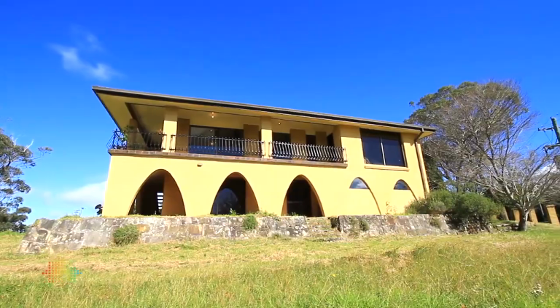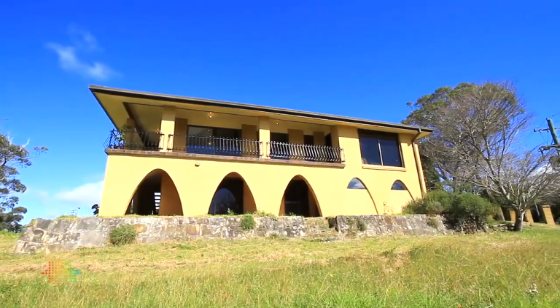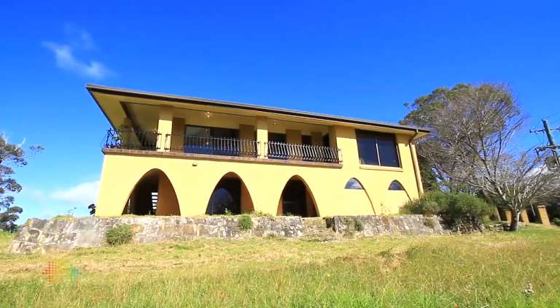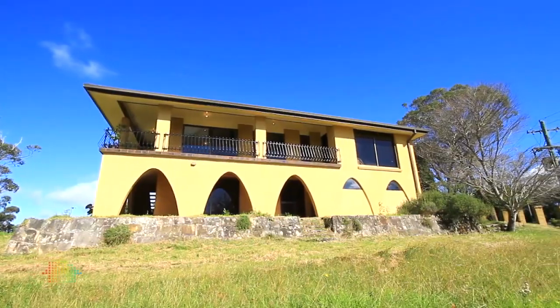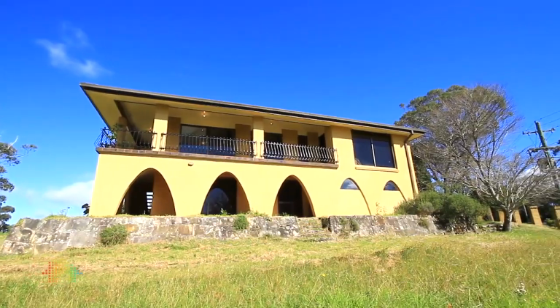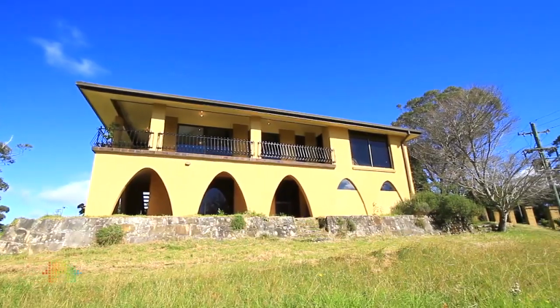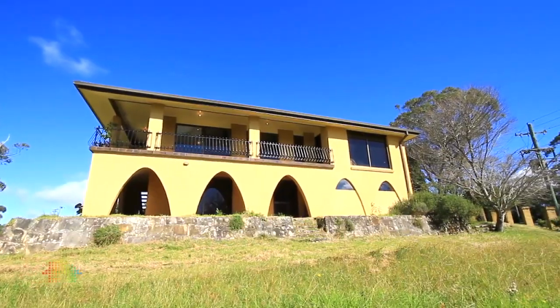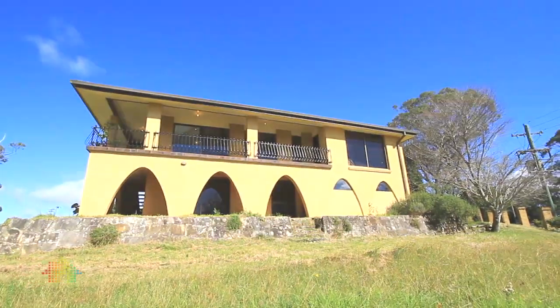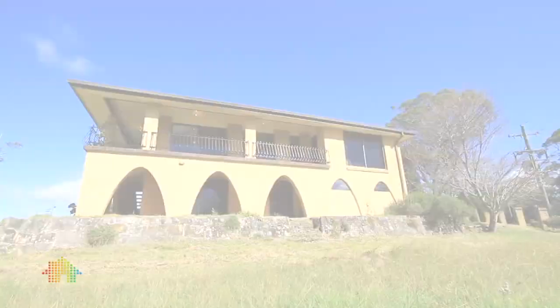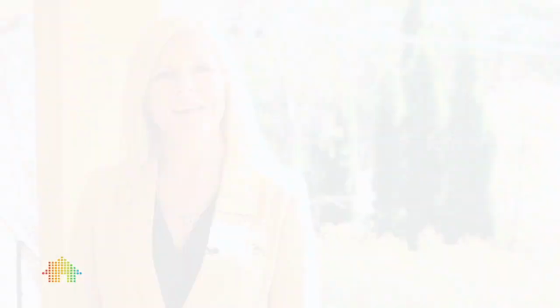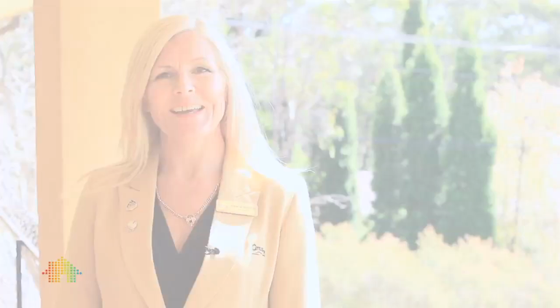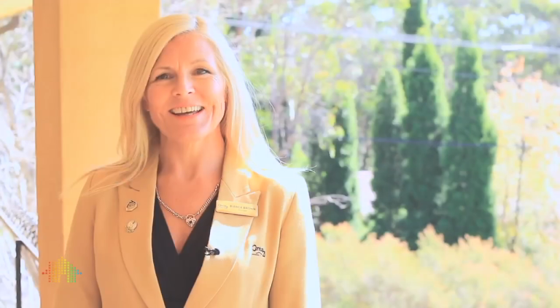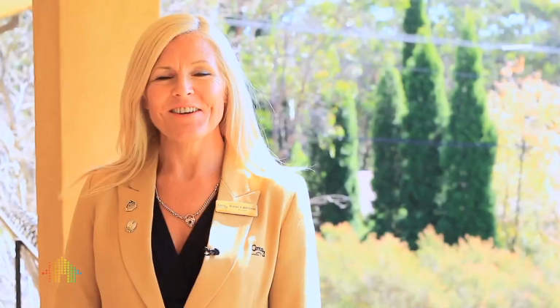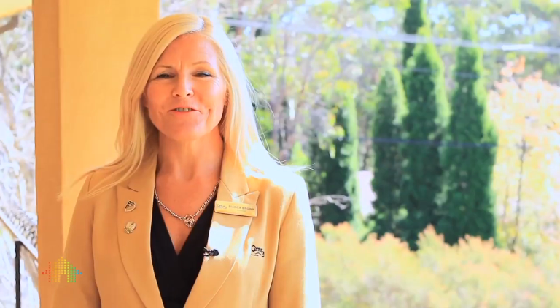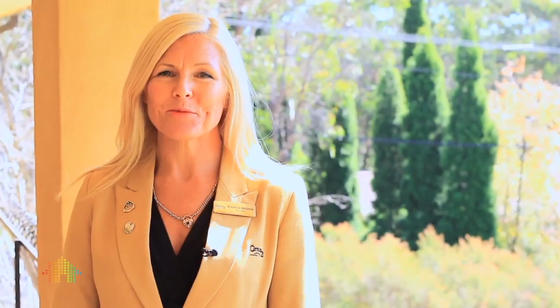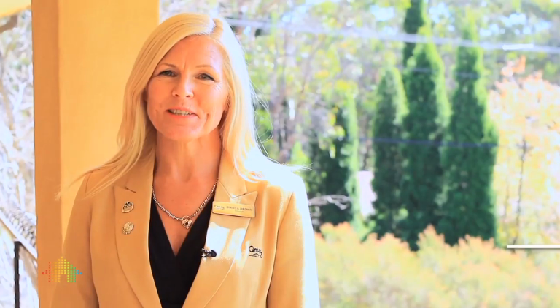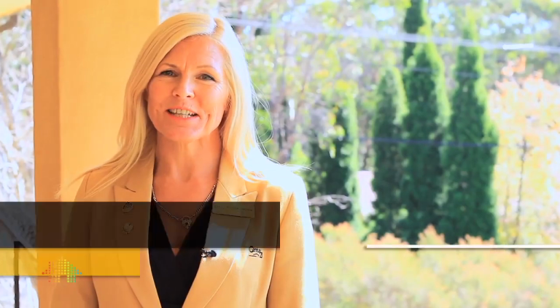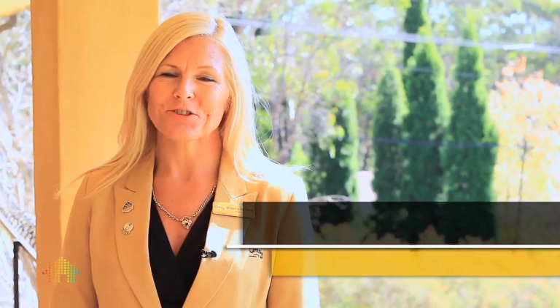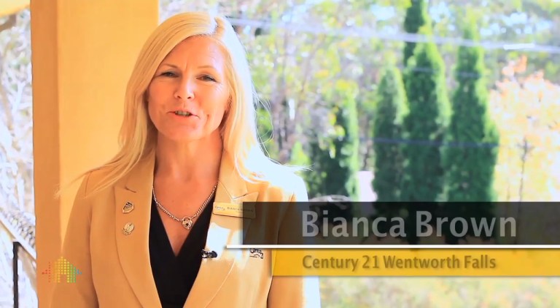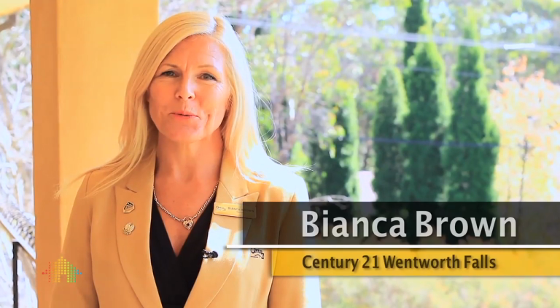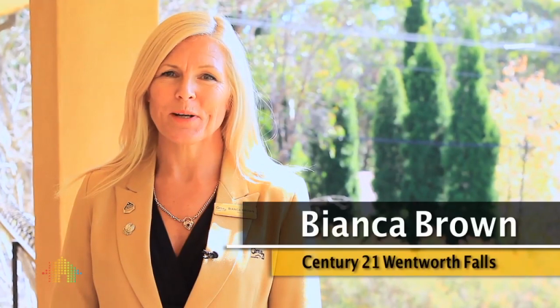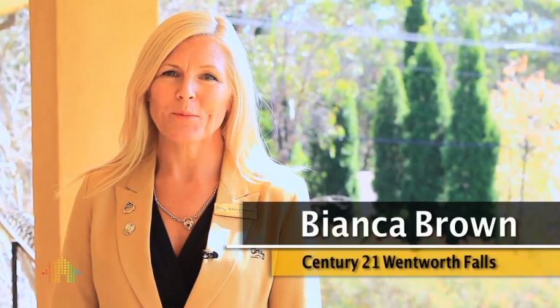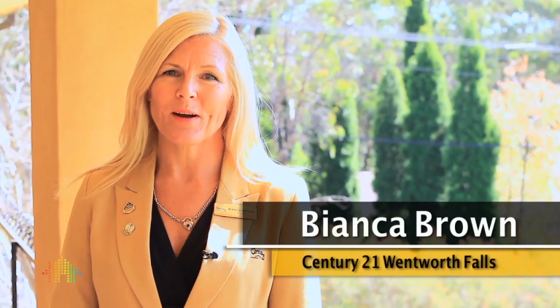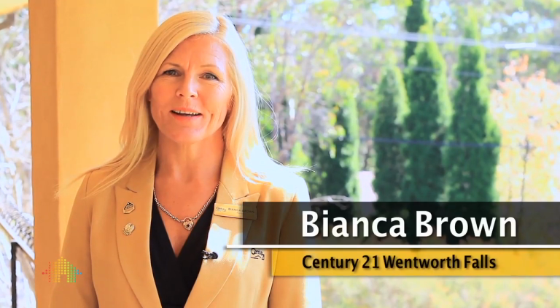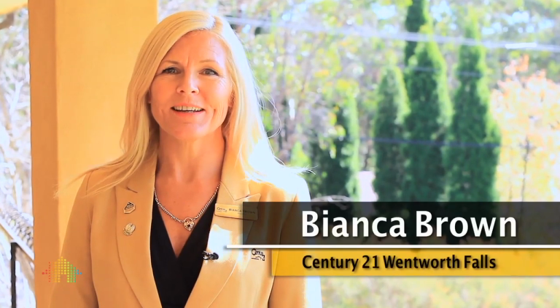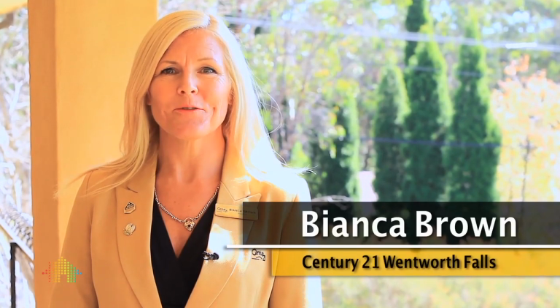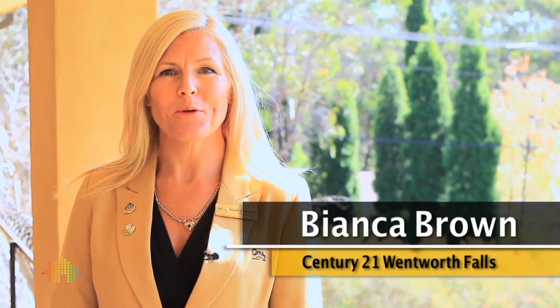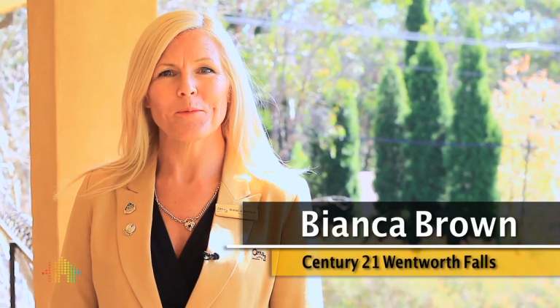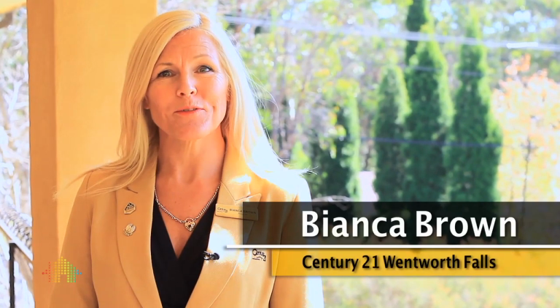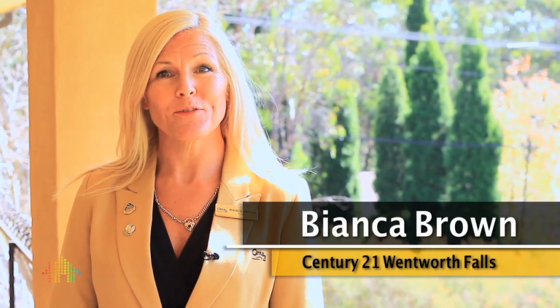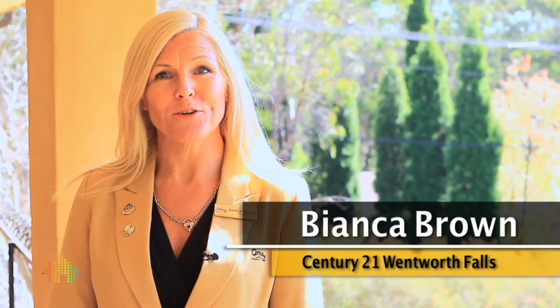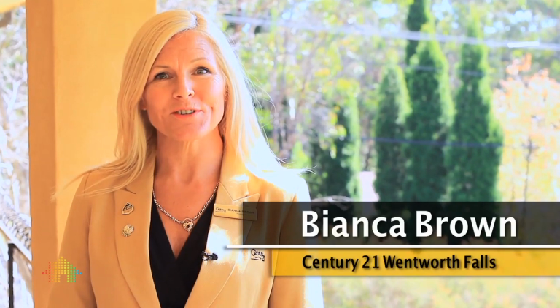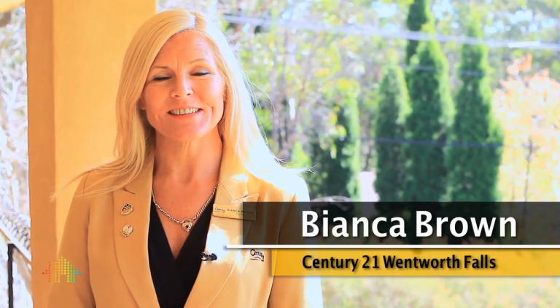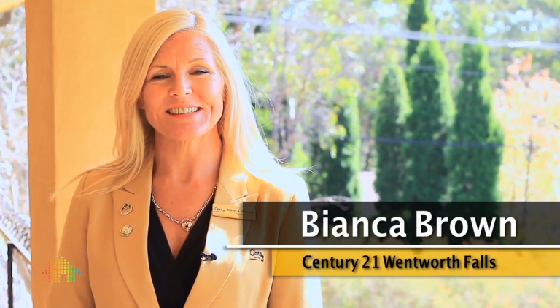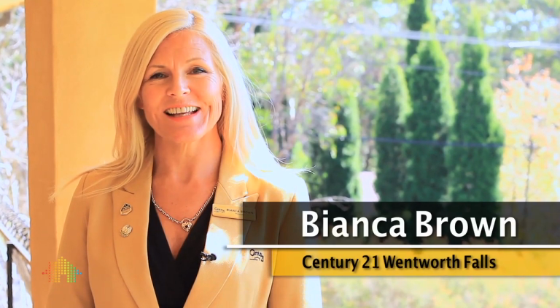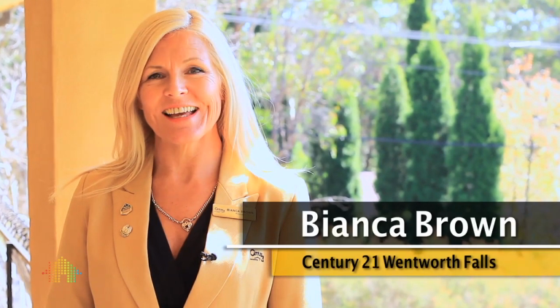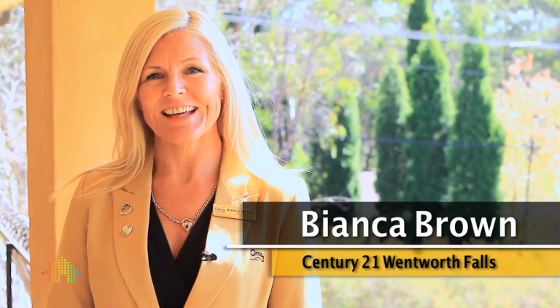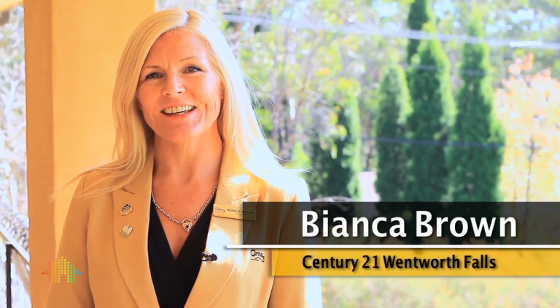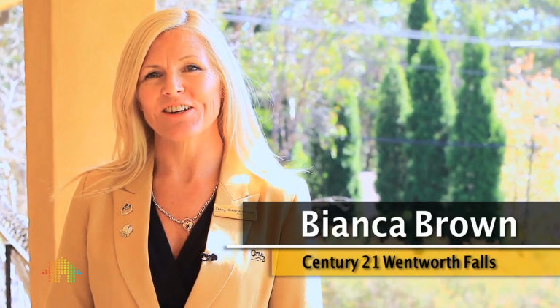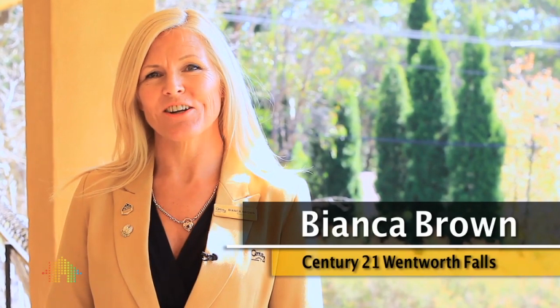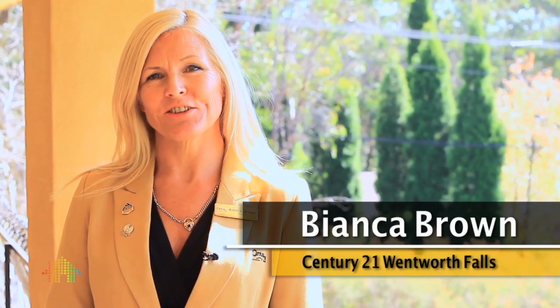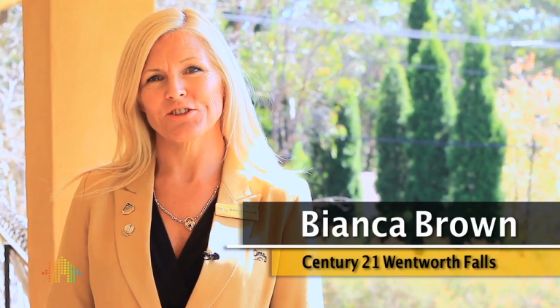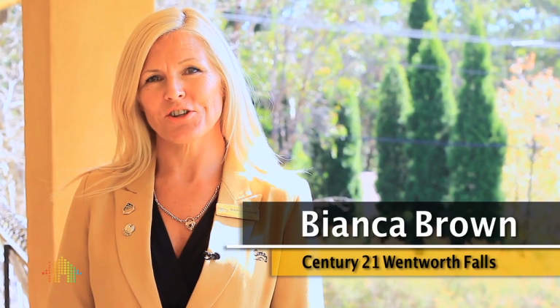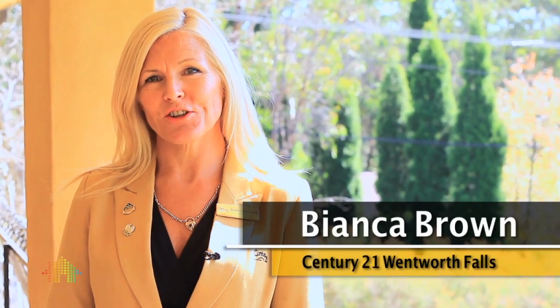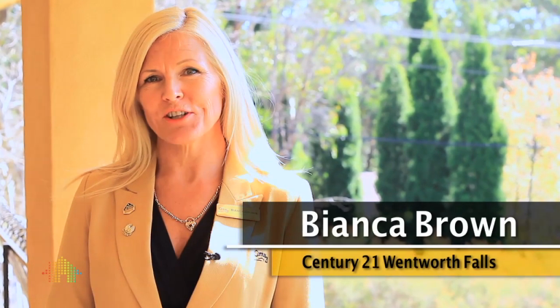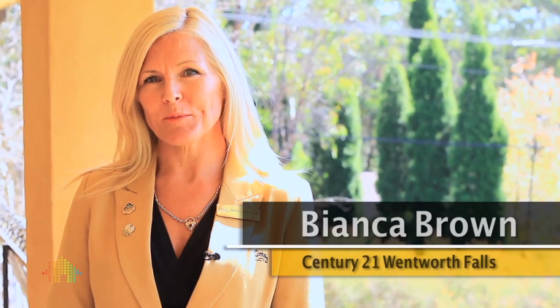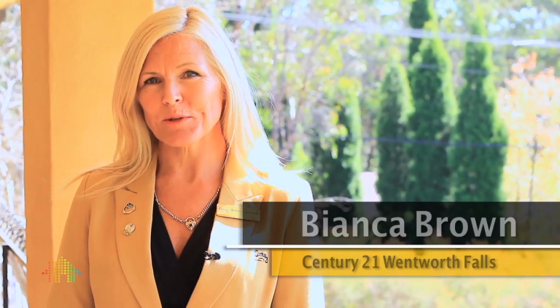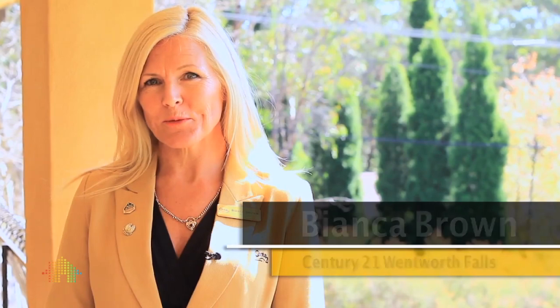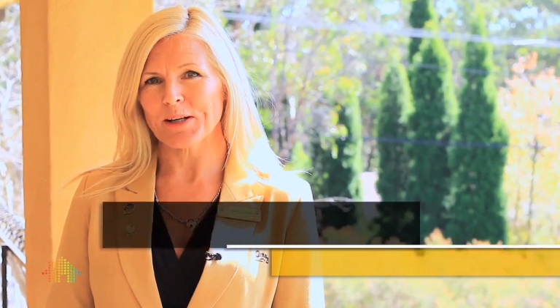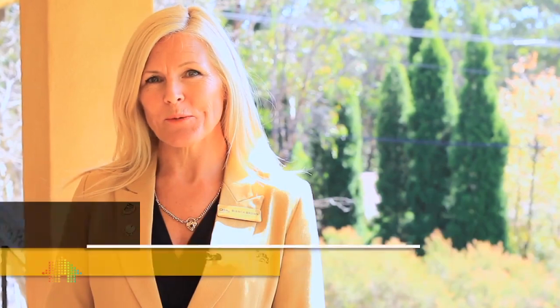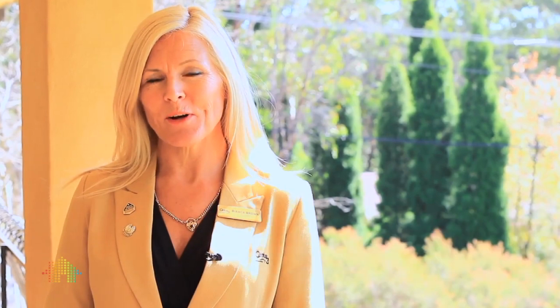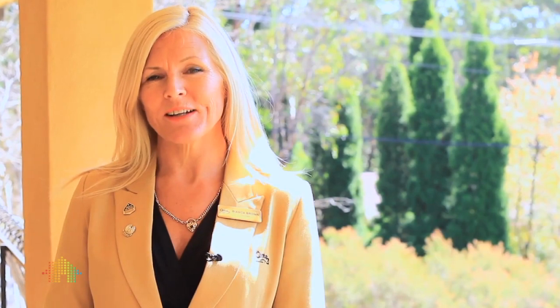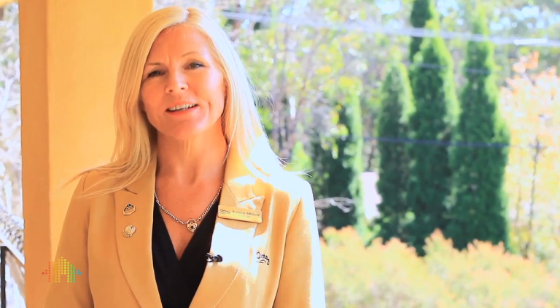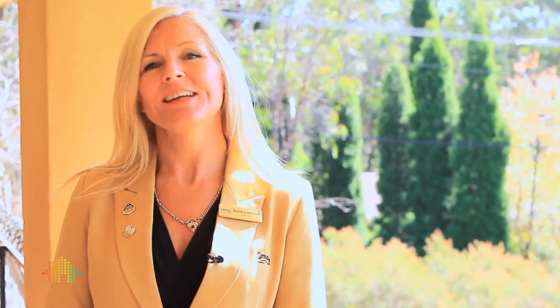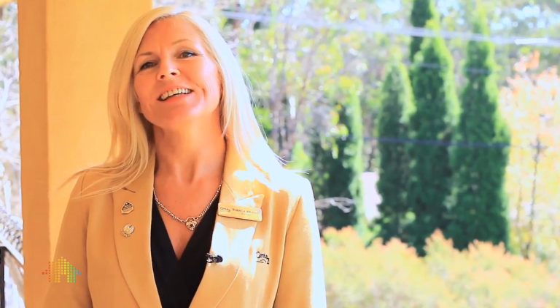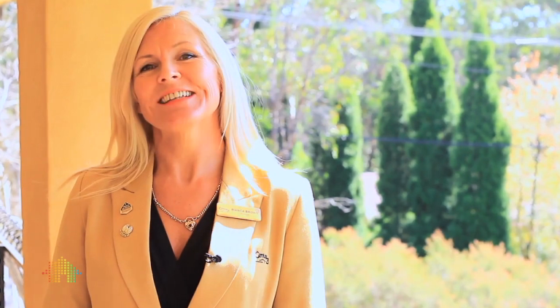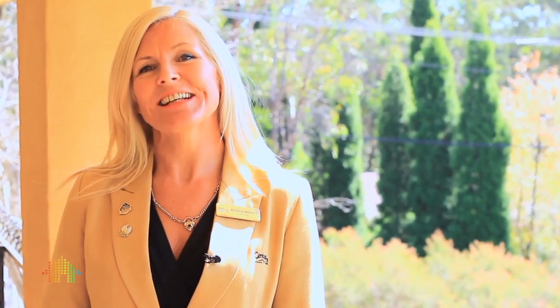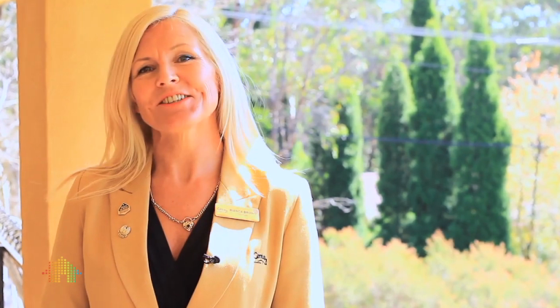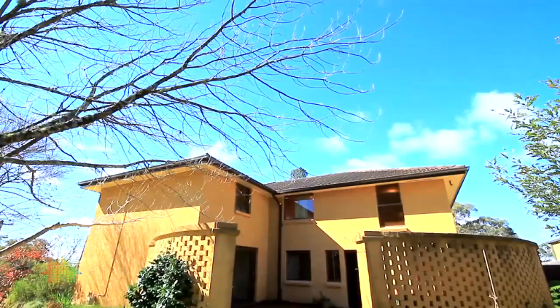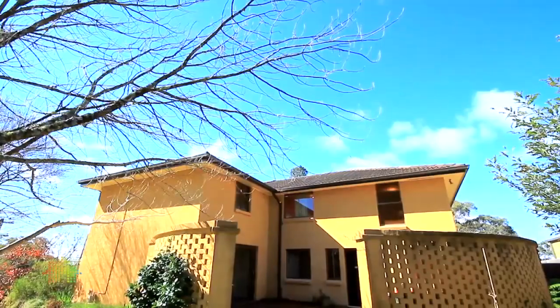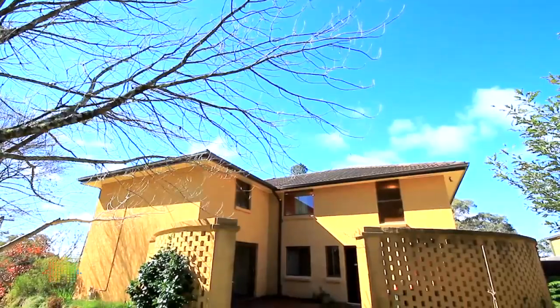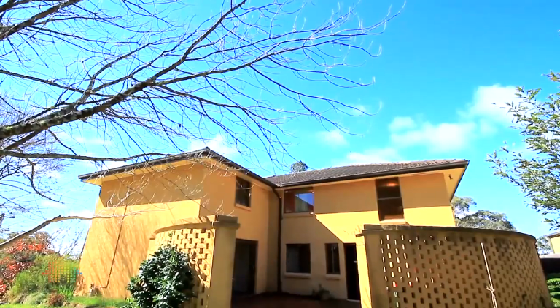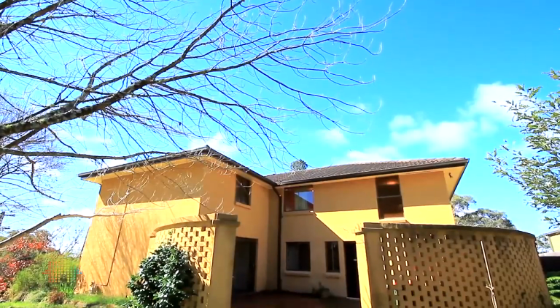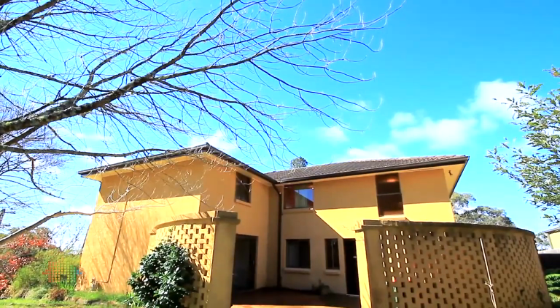Hi, I'm Bianca from Century 21 at Wentworth Falls and today I'd like to show you number 21 Denison Road, Leura.